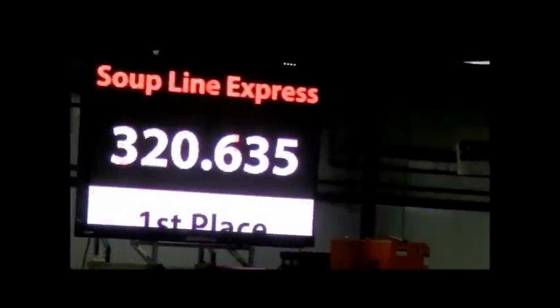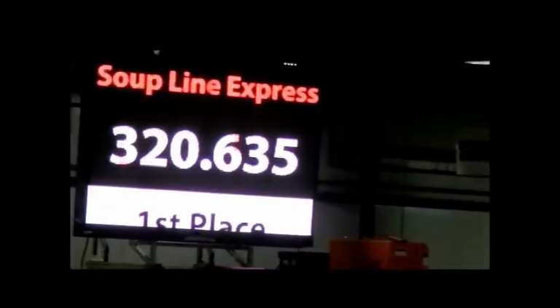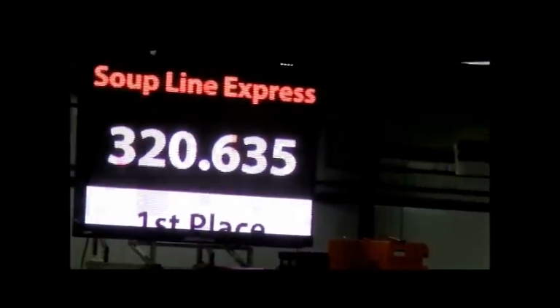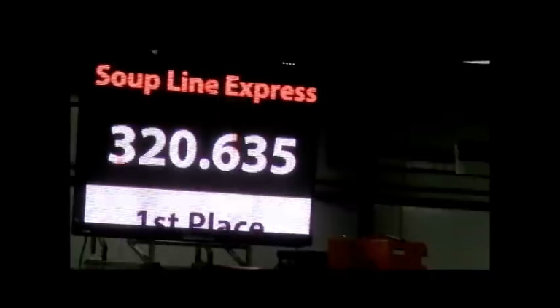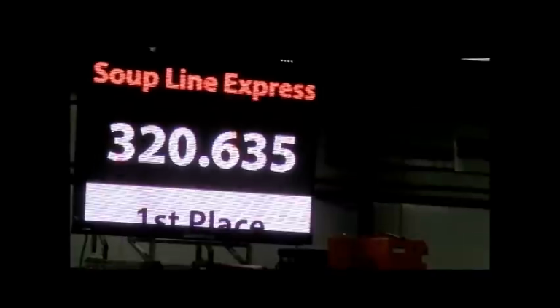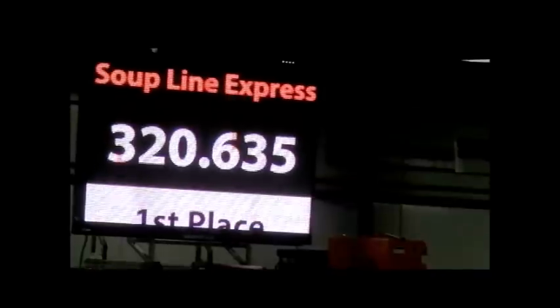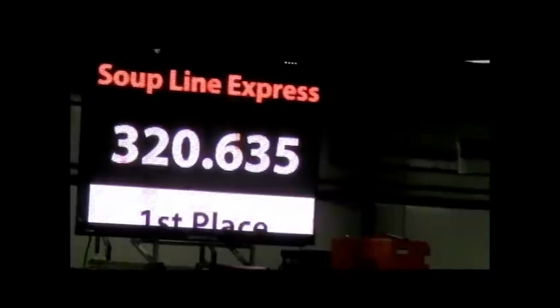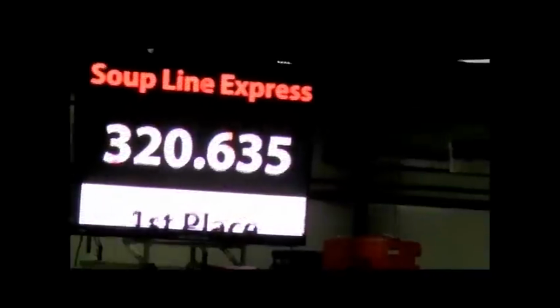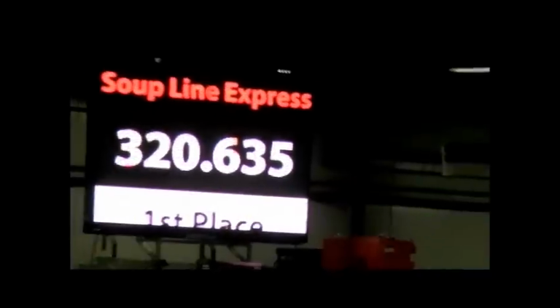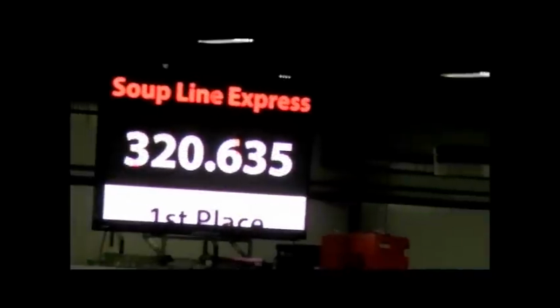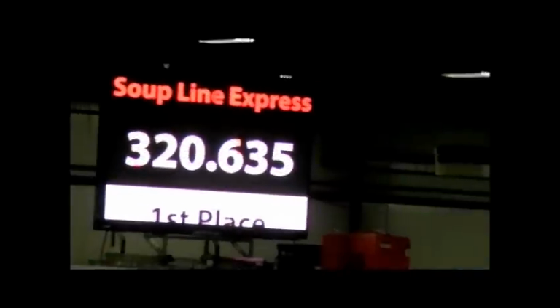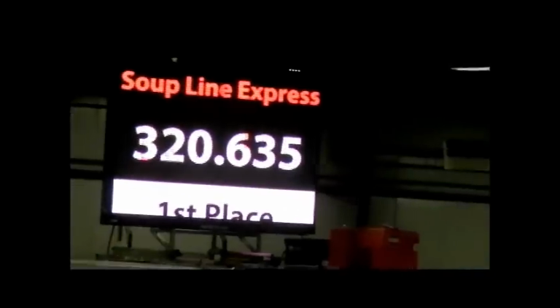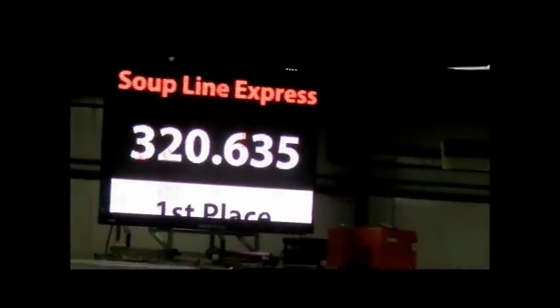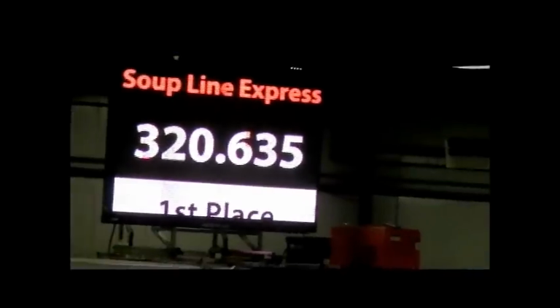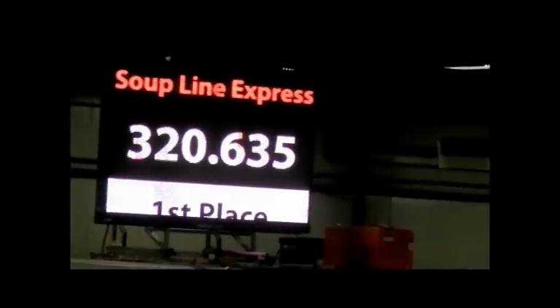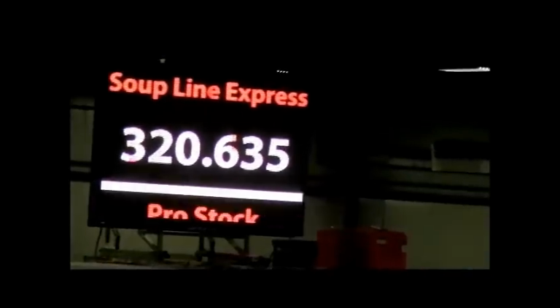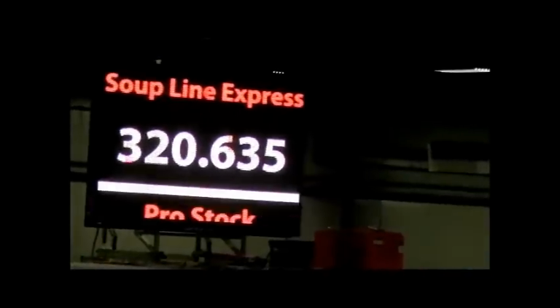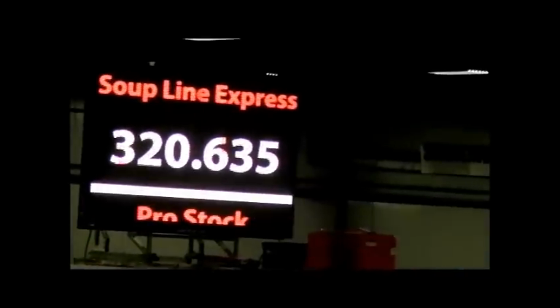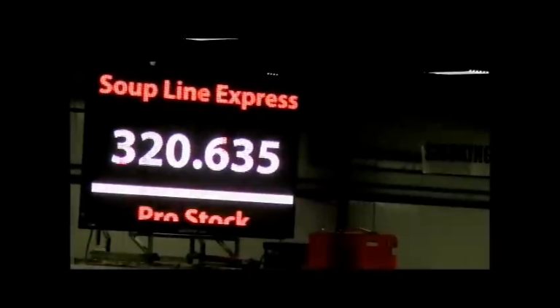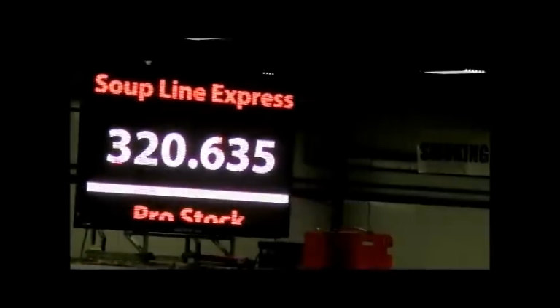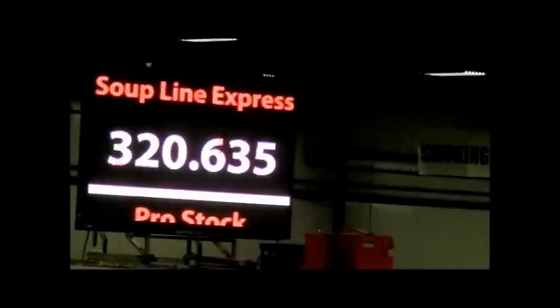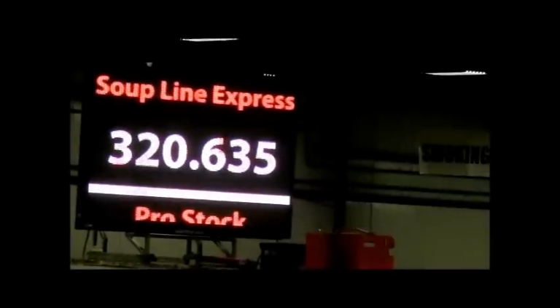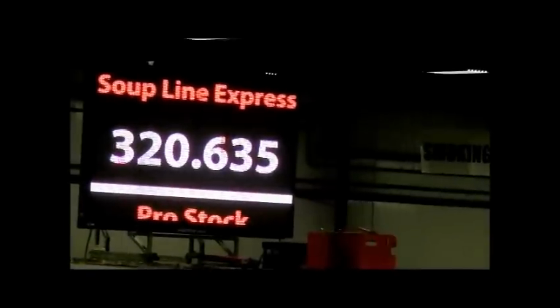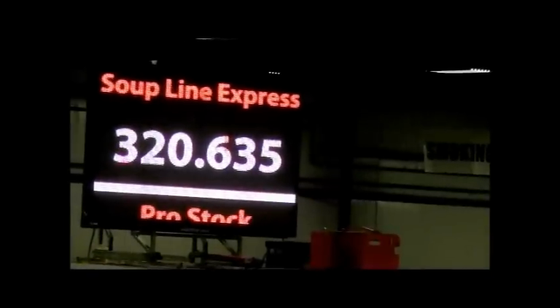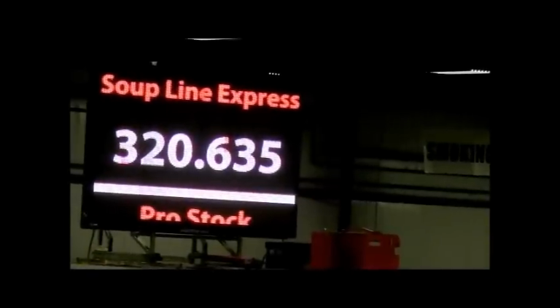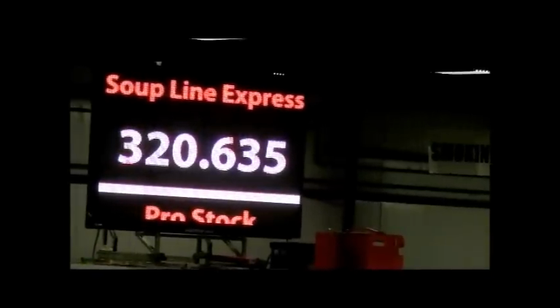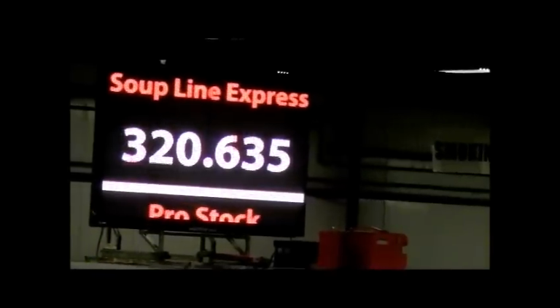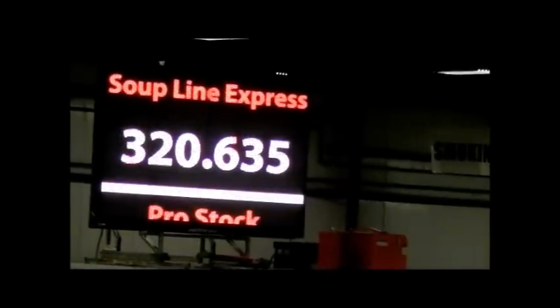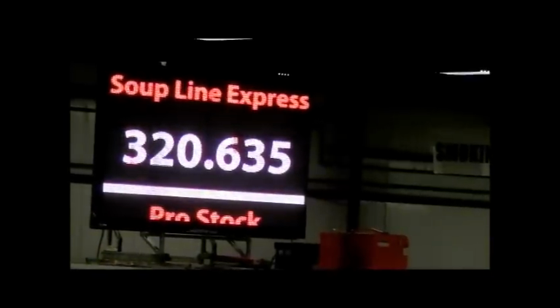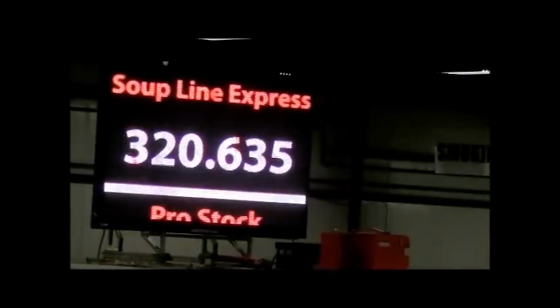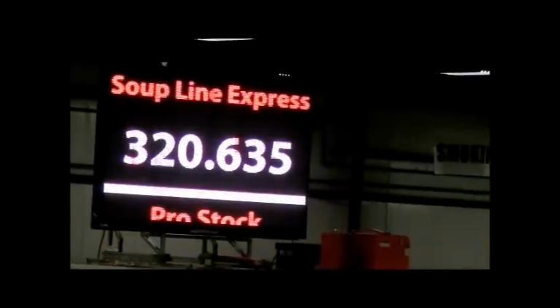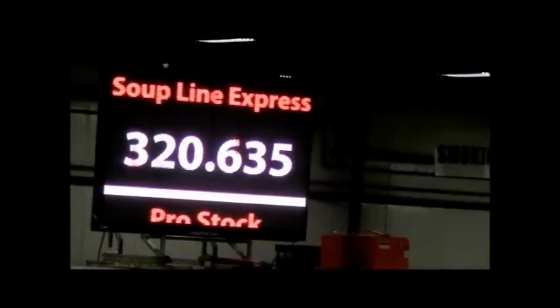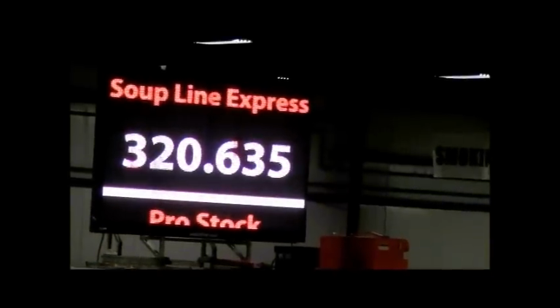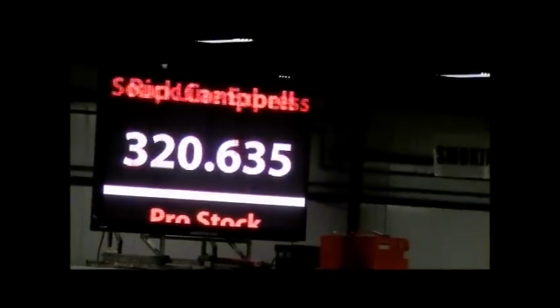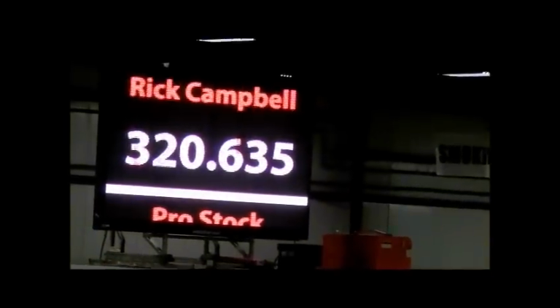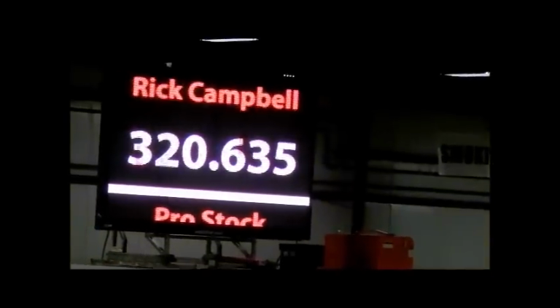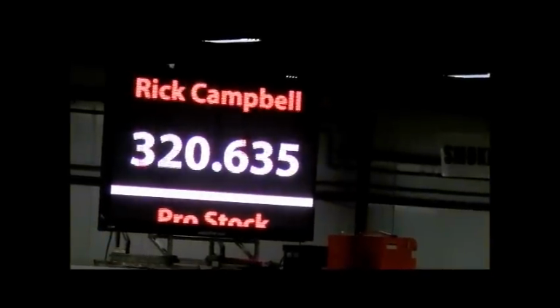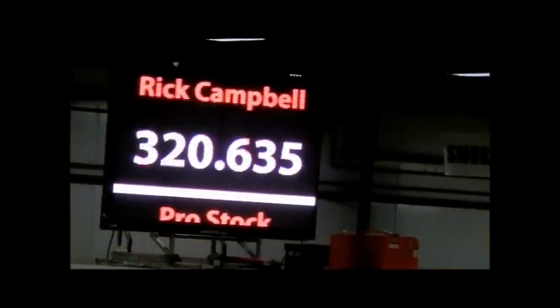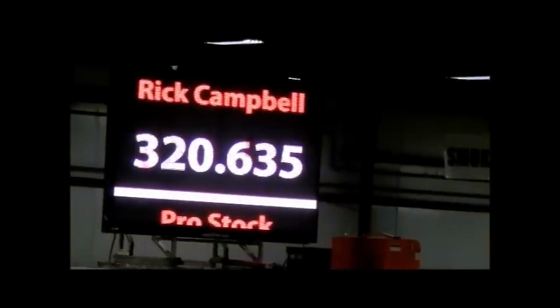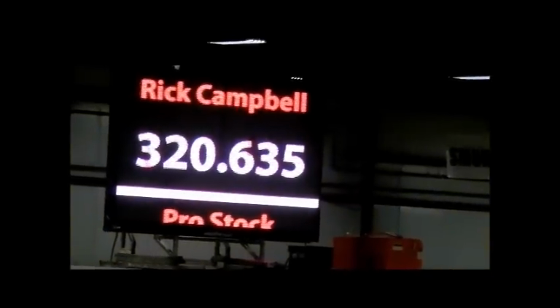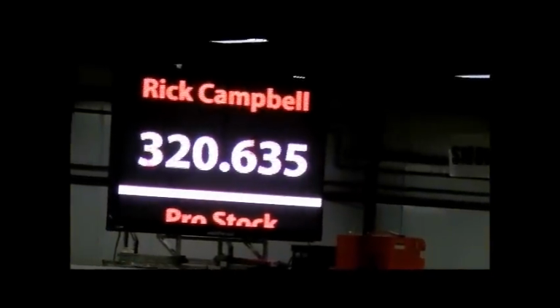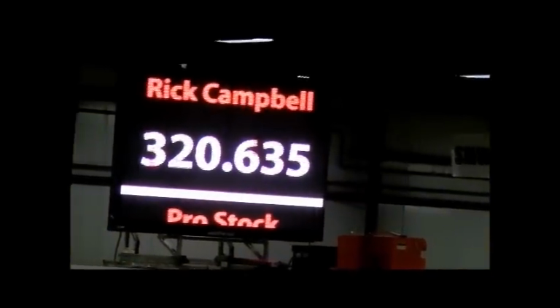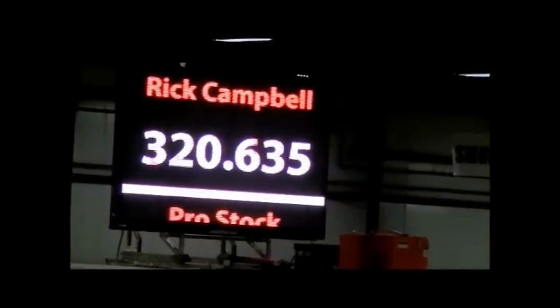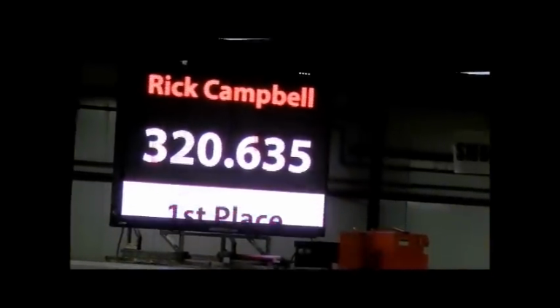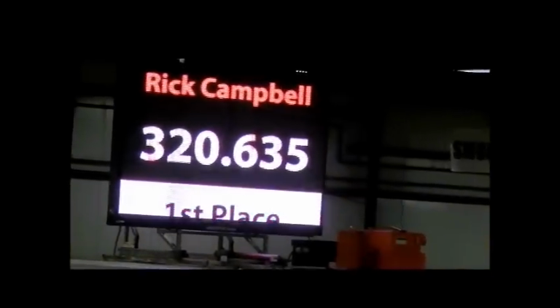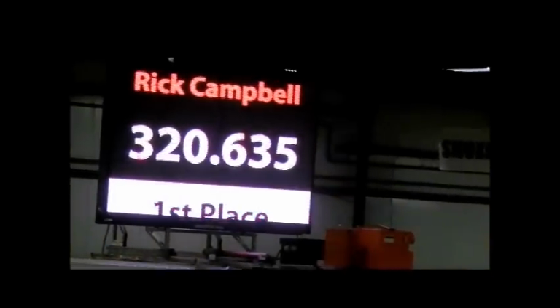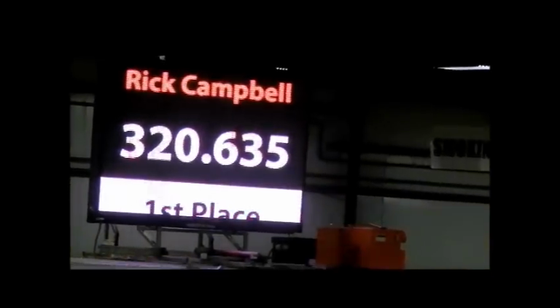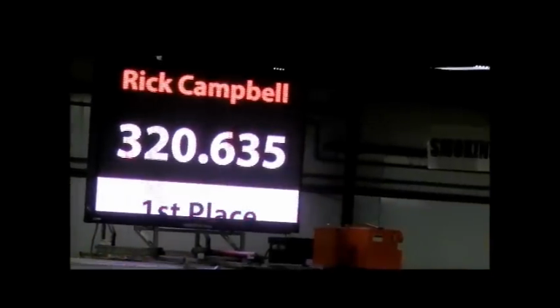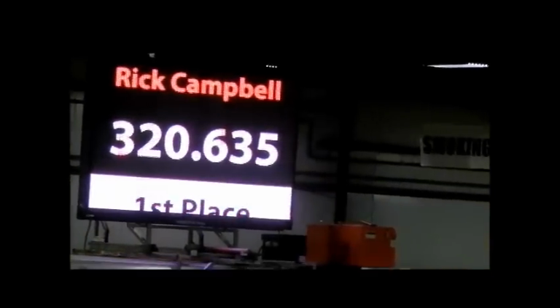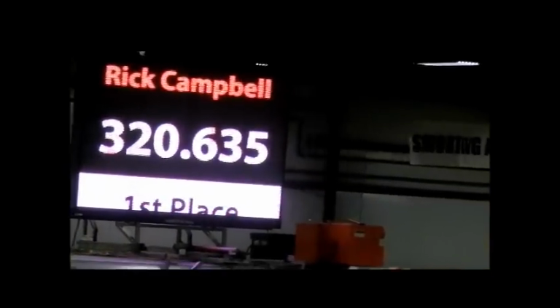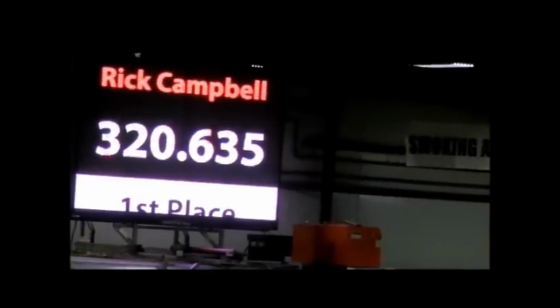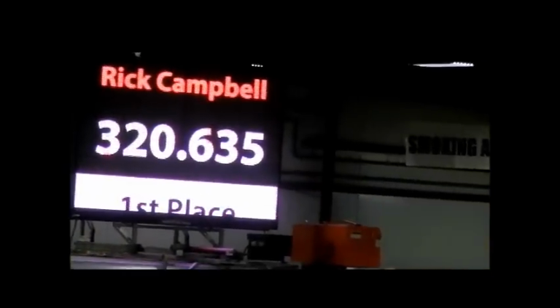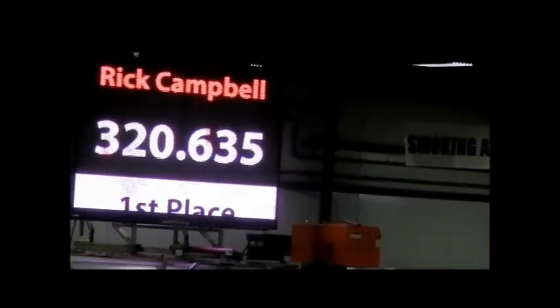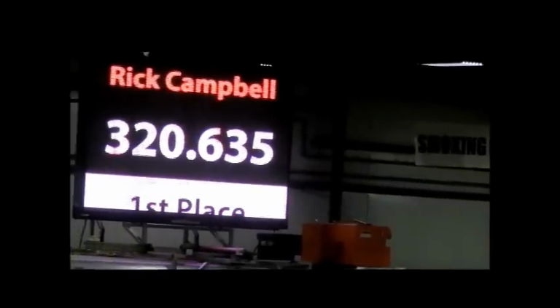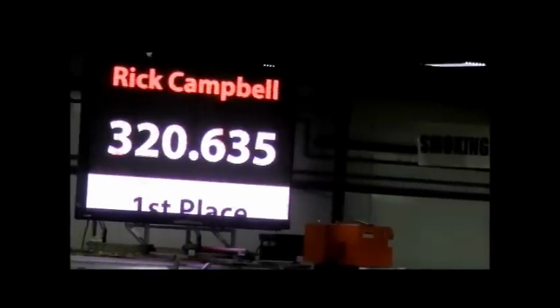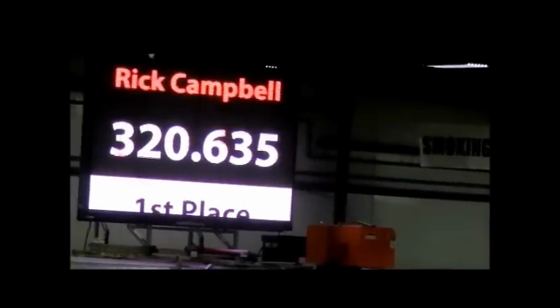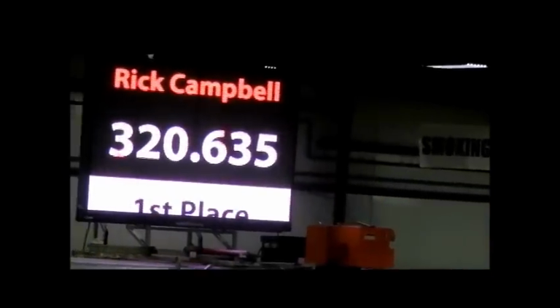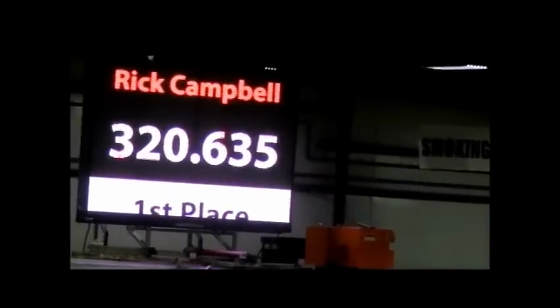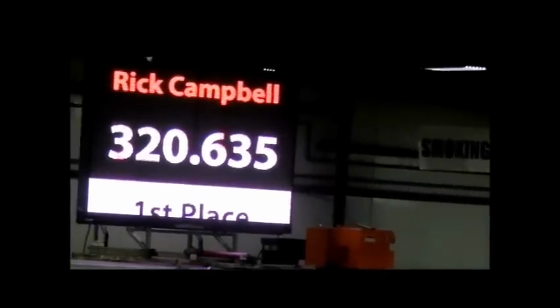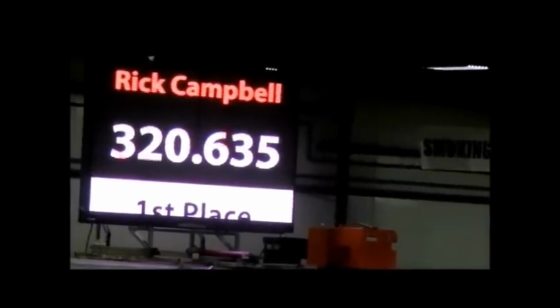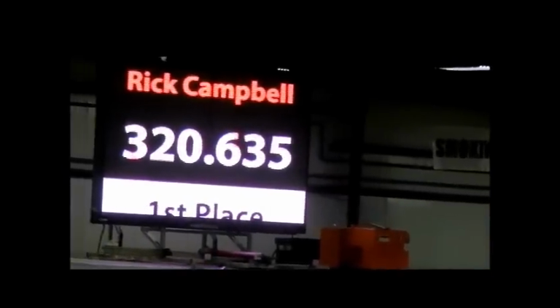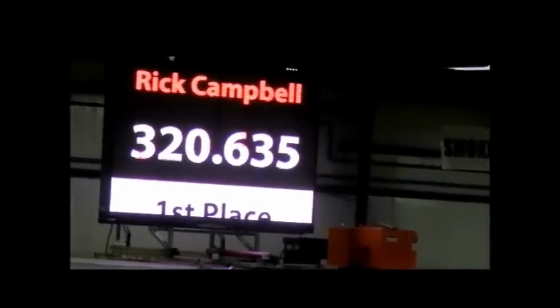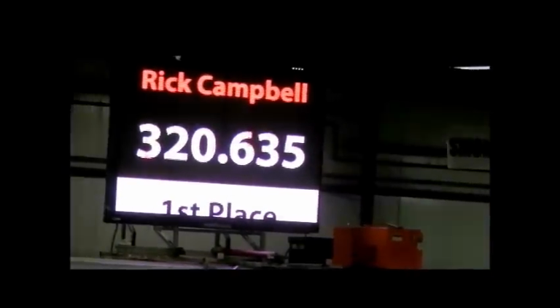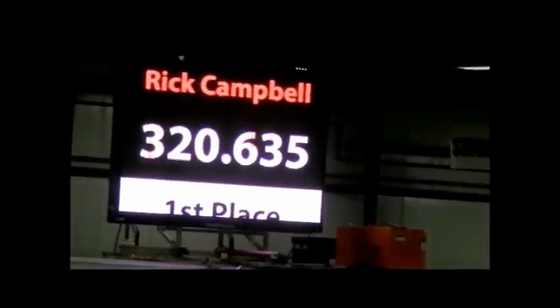320.635, ladies and gentlemen — just that shade past that 320. That's for Rick Campbell.